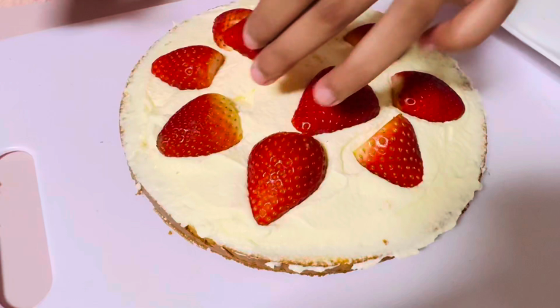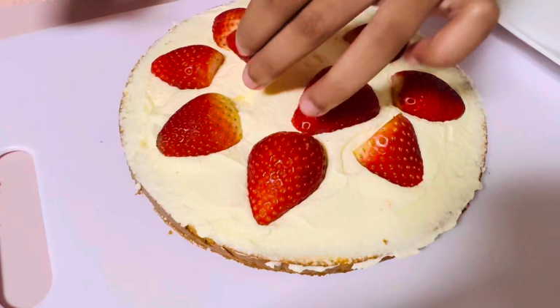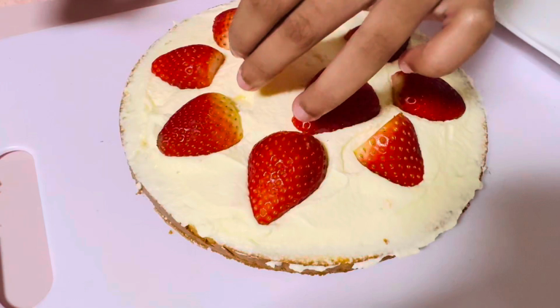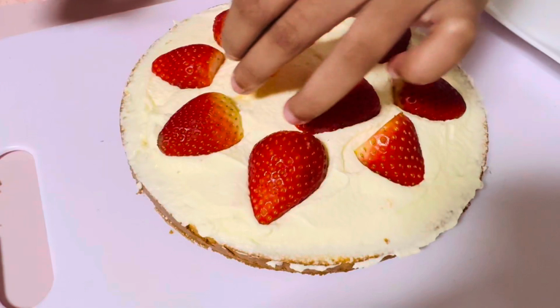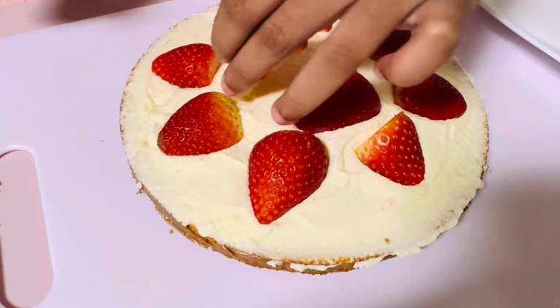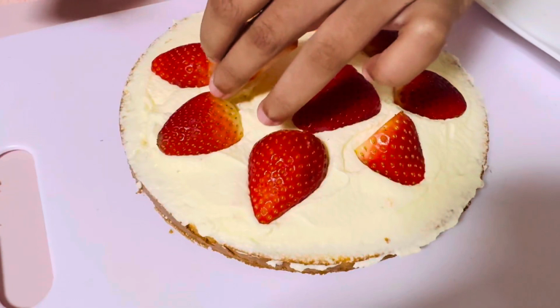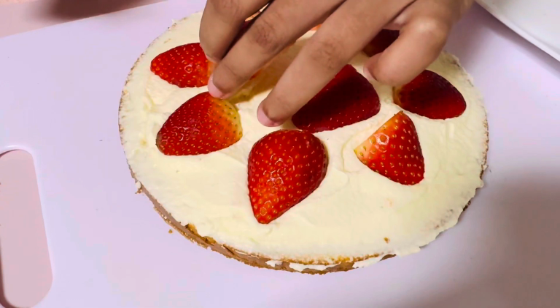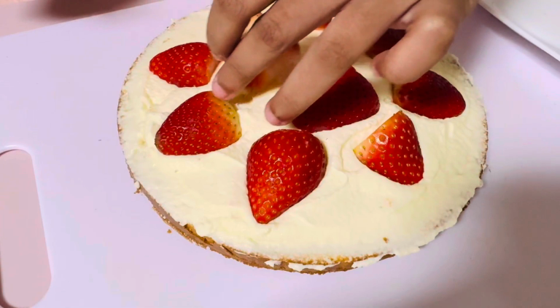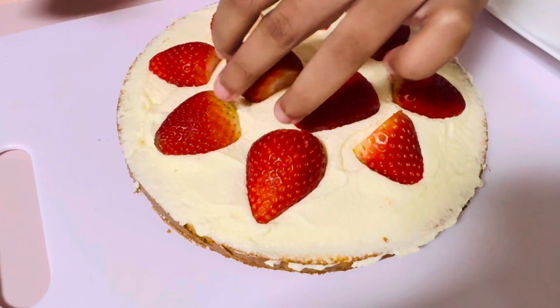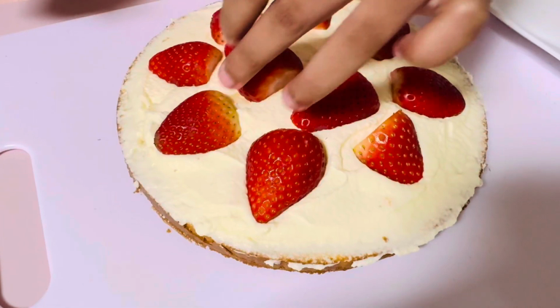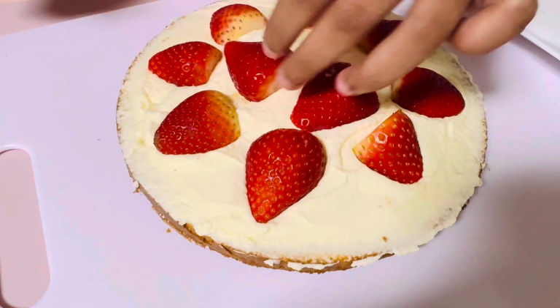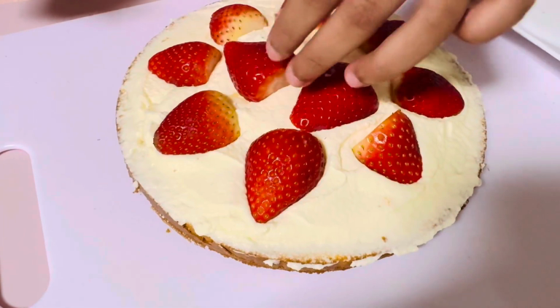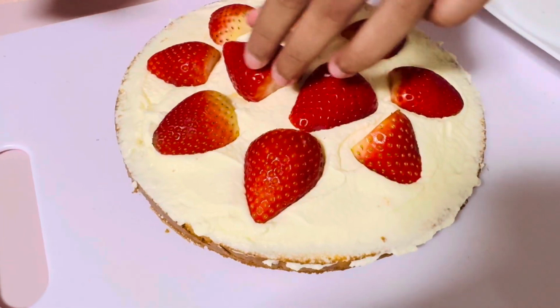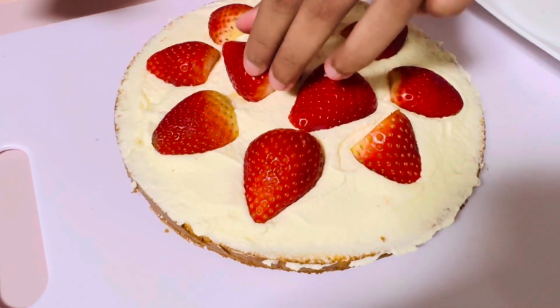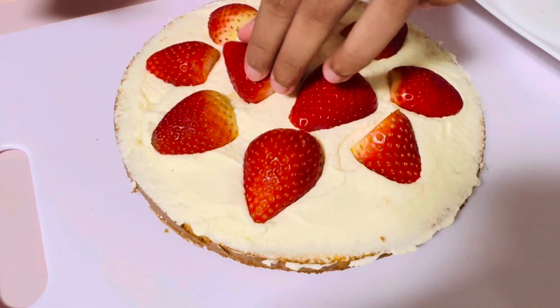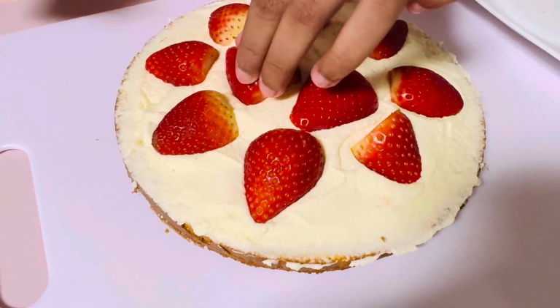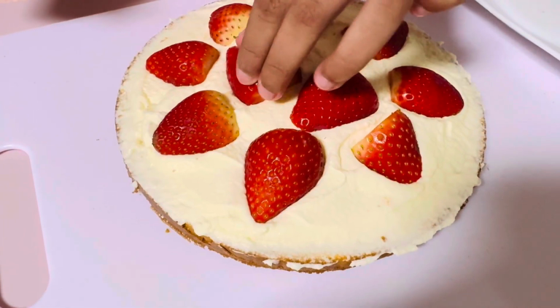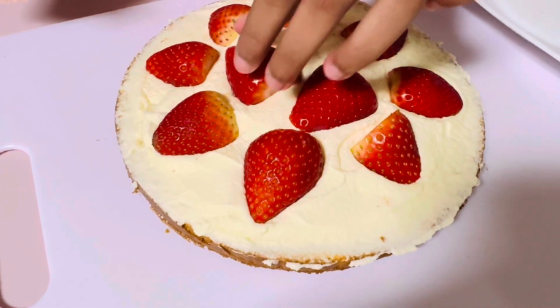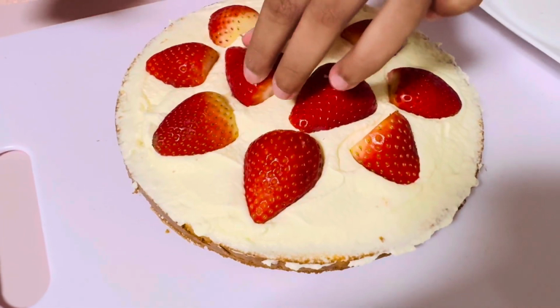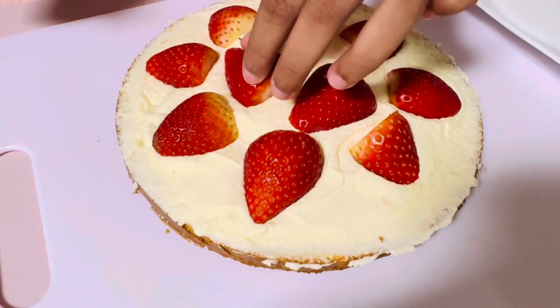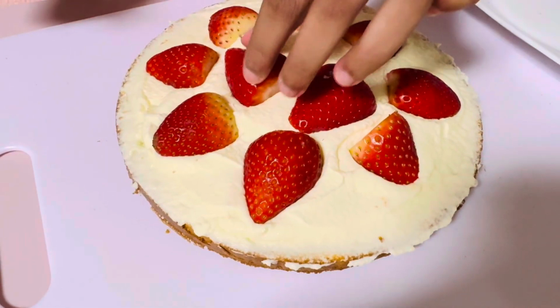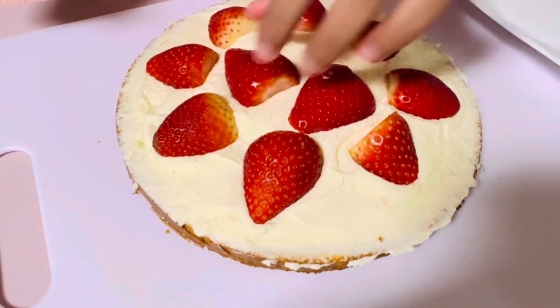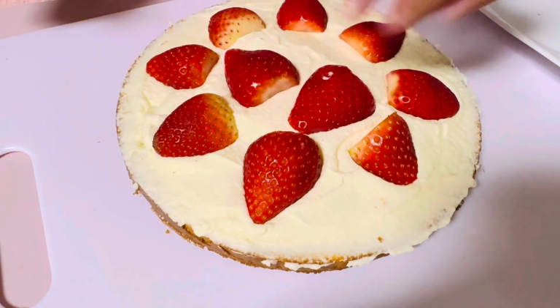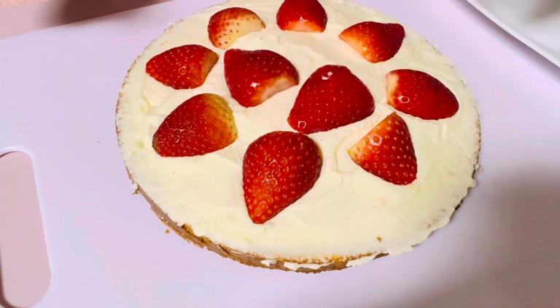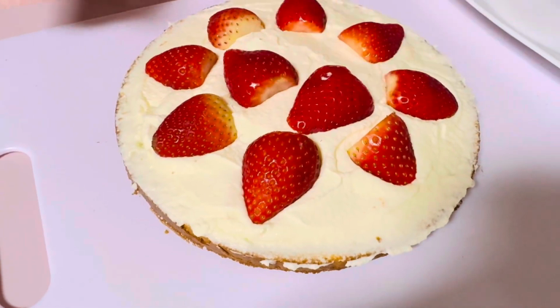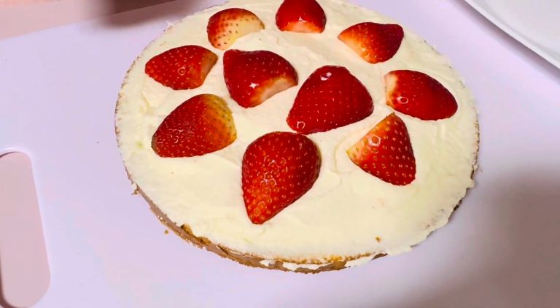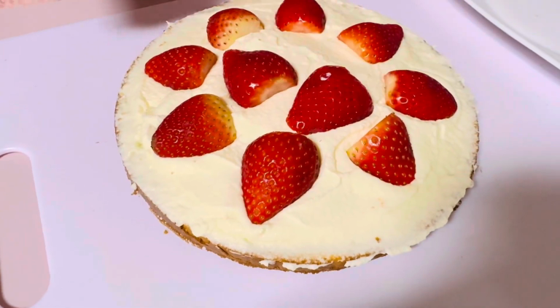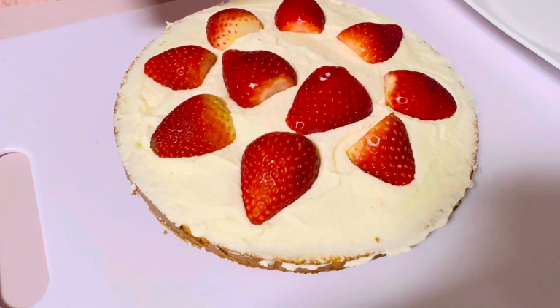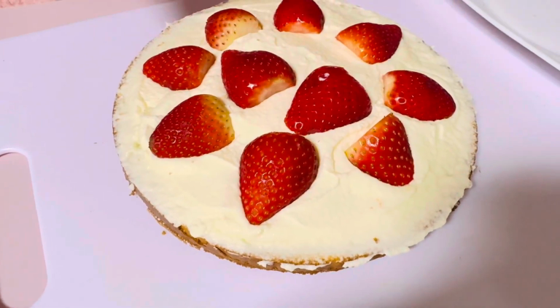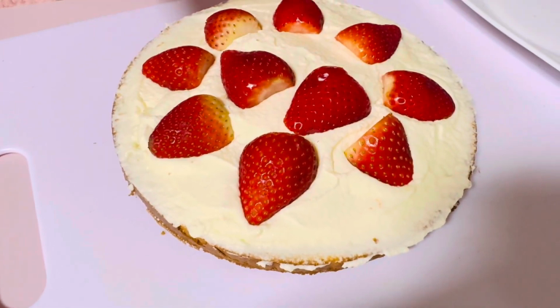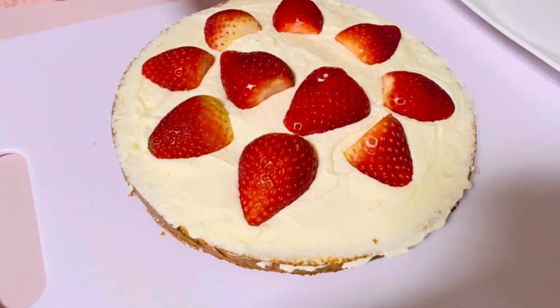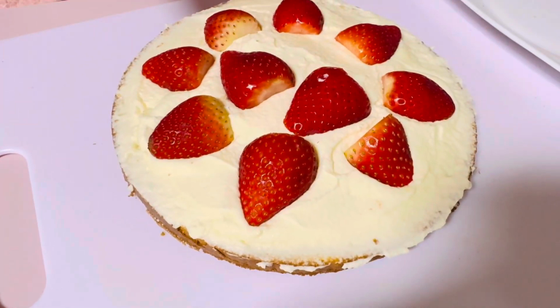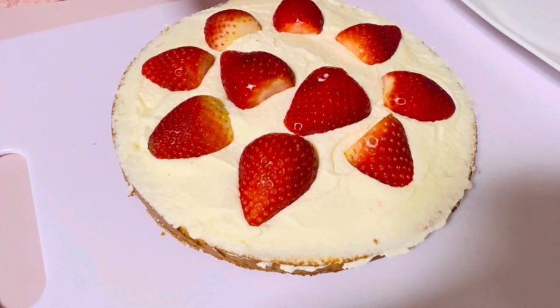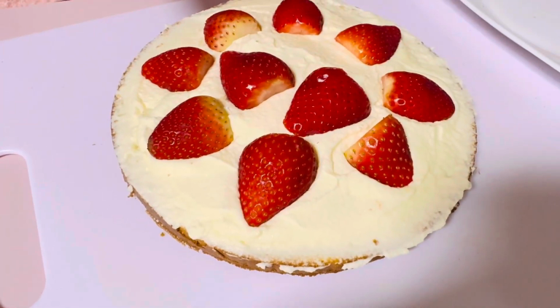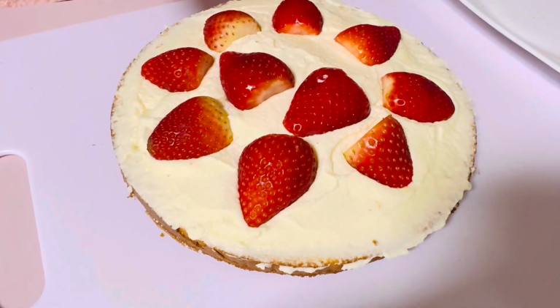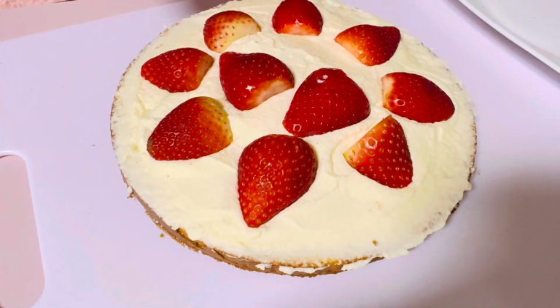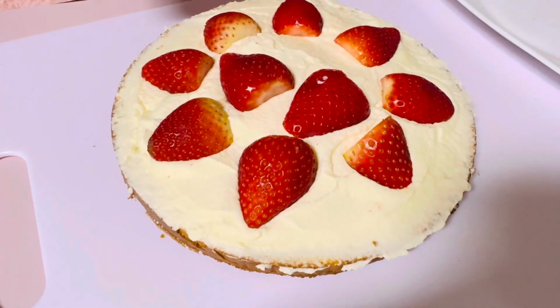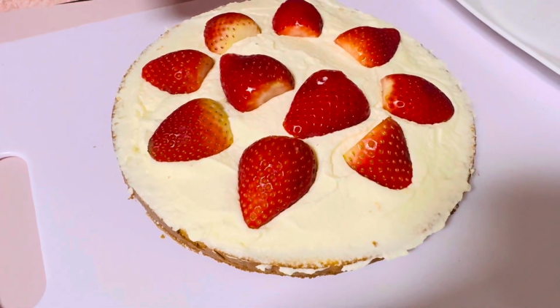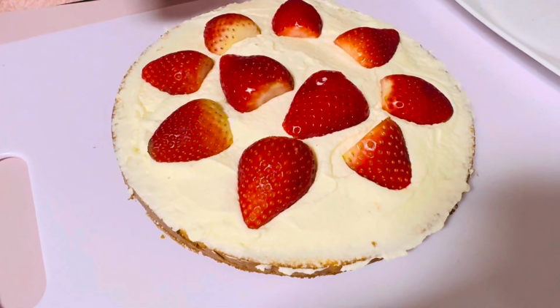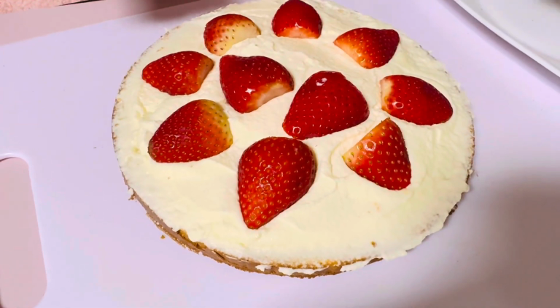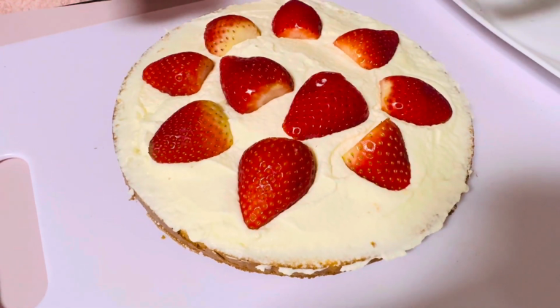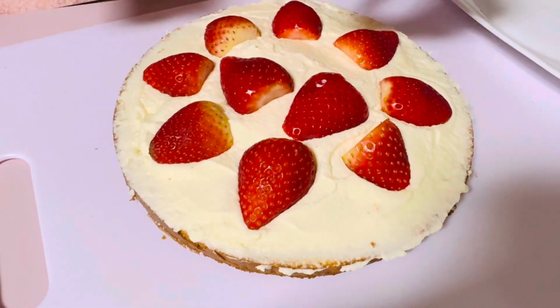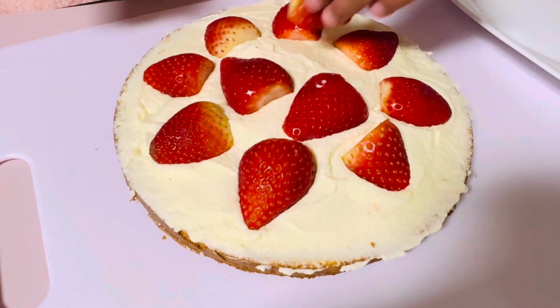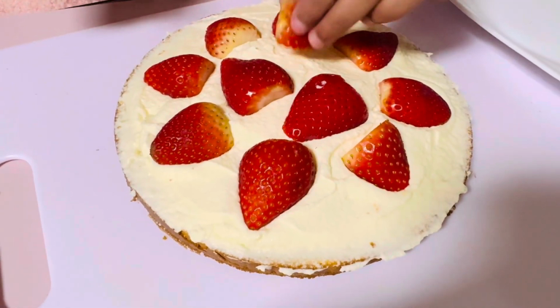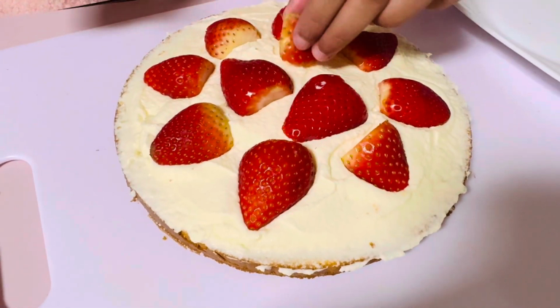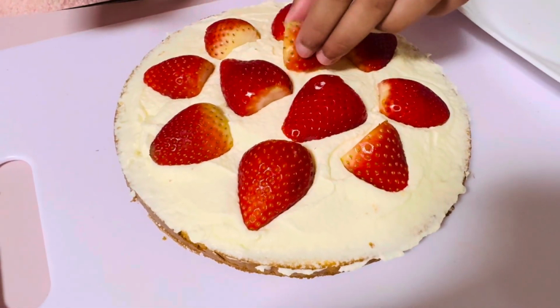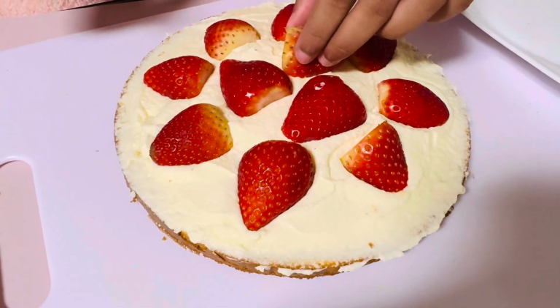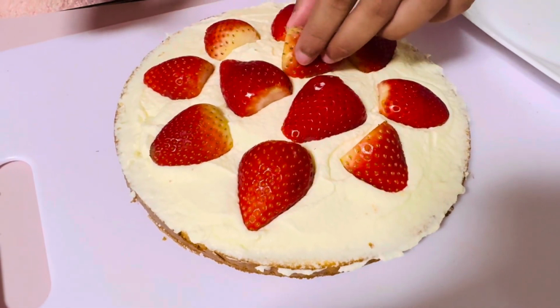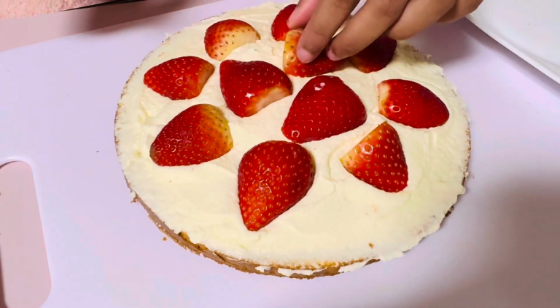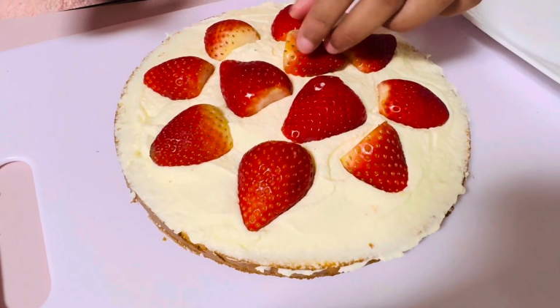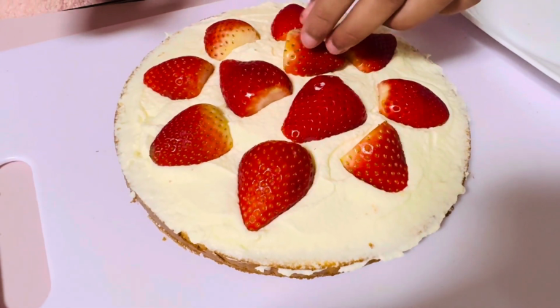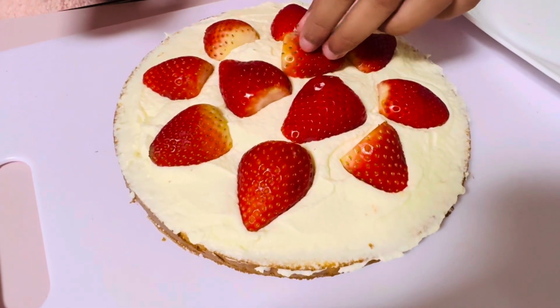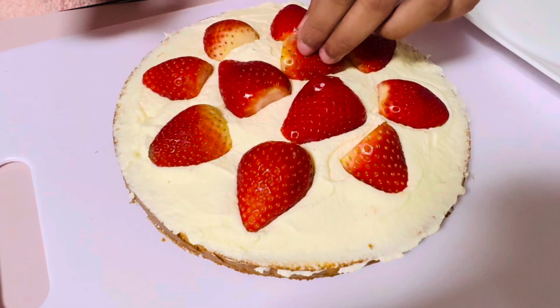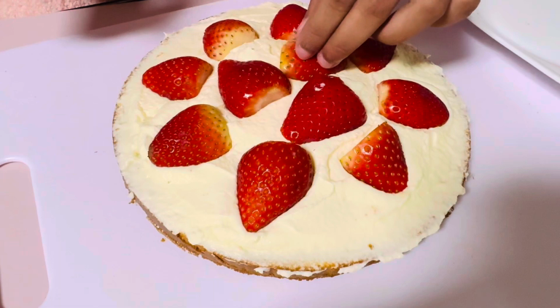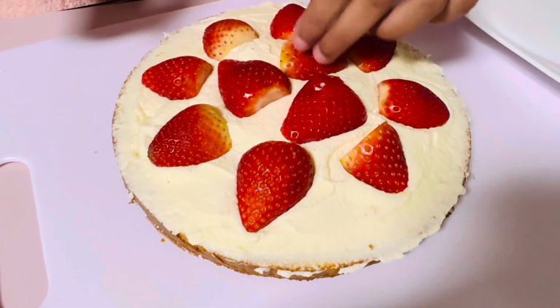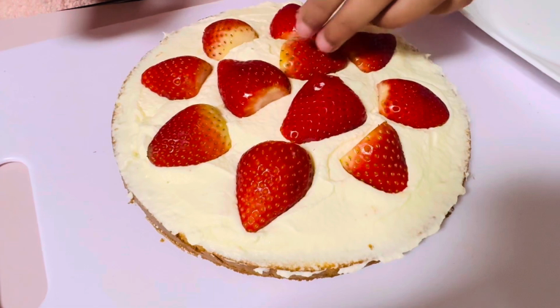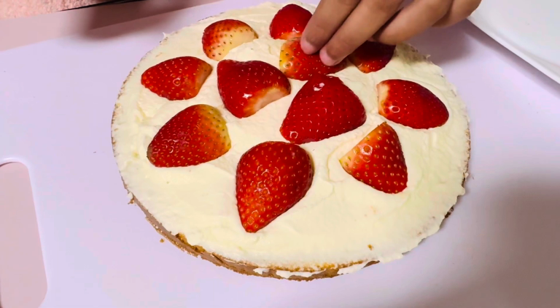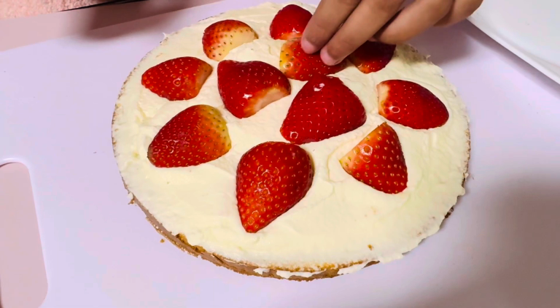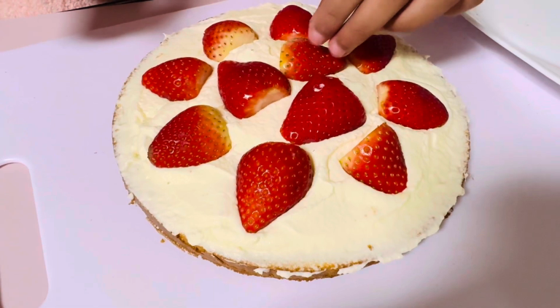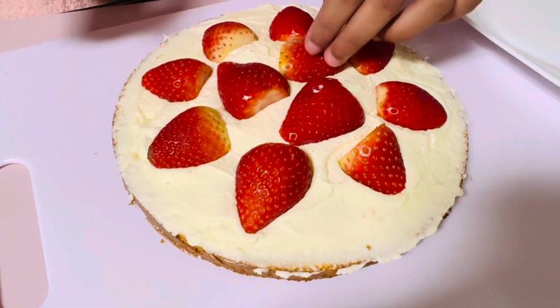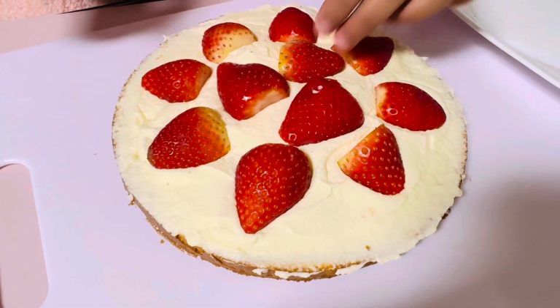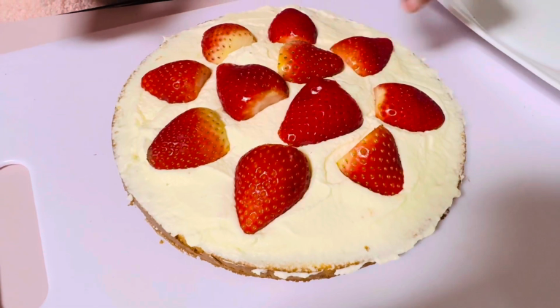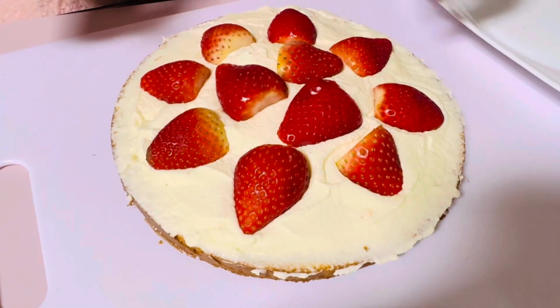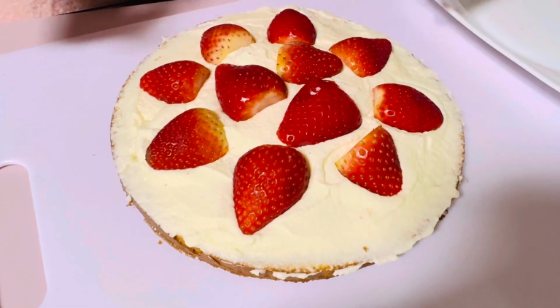Hello everyone! Today we'll be making vanilla strawberry shortcake. Let's start cooking!